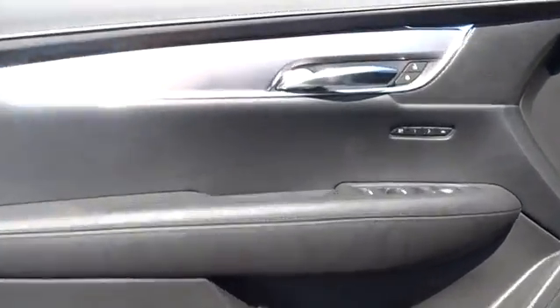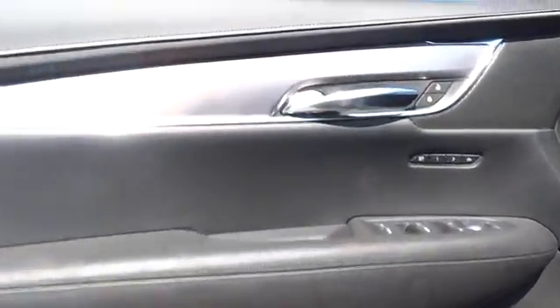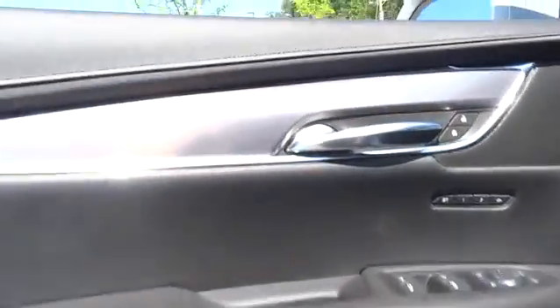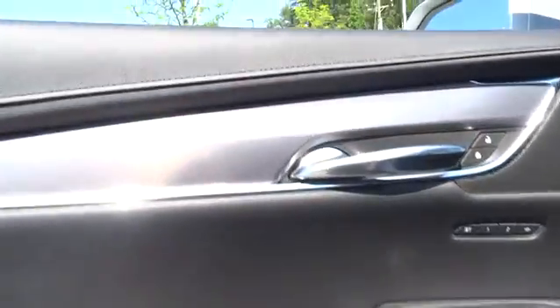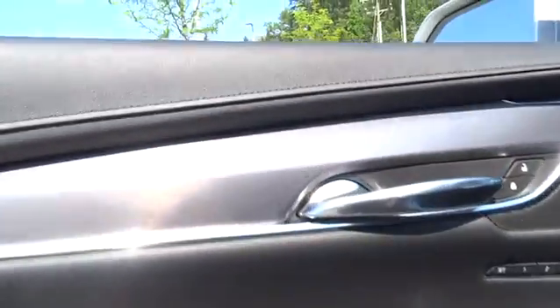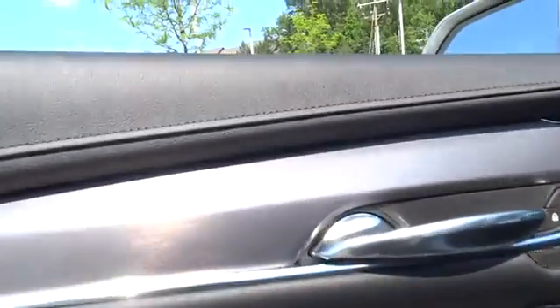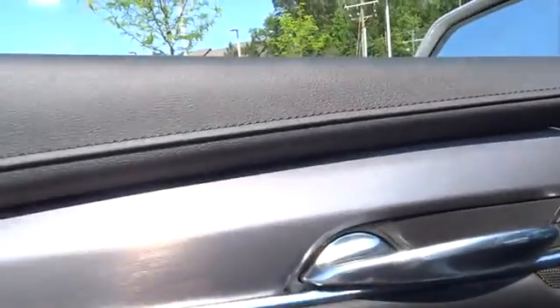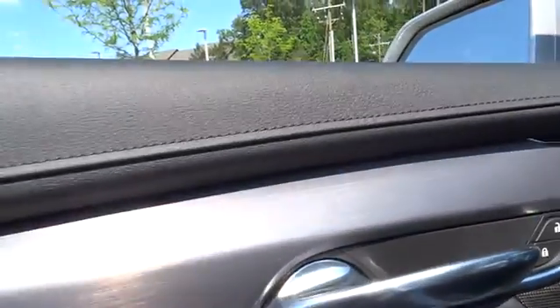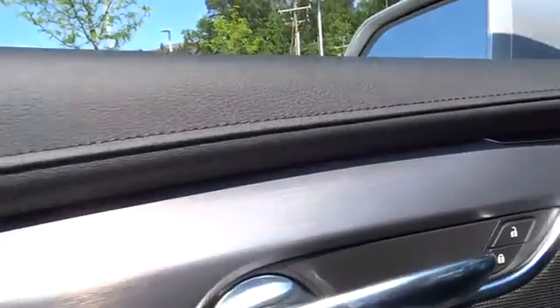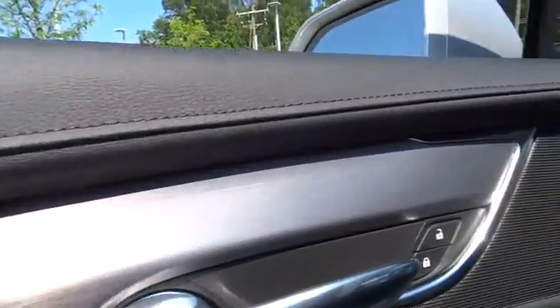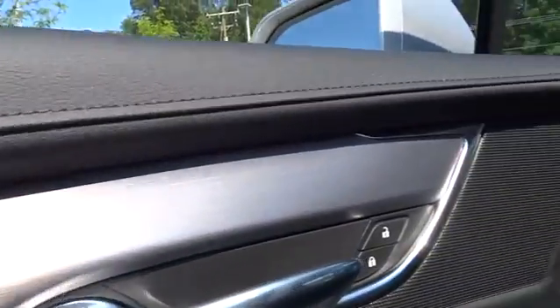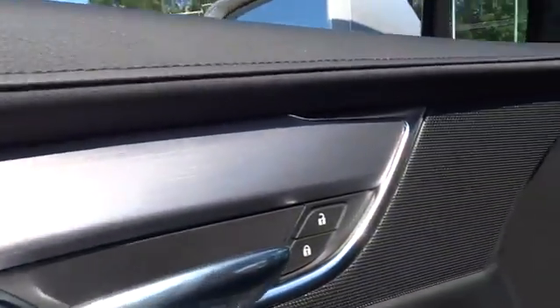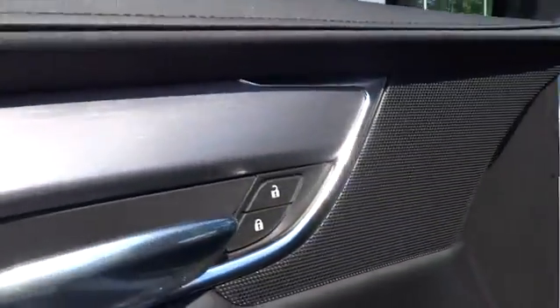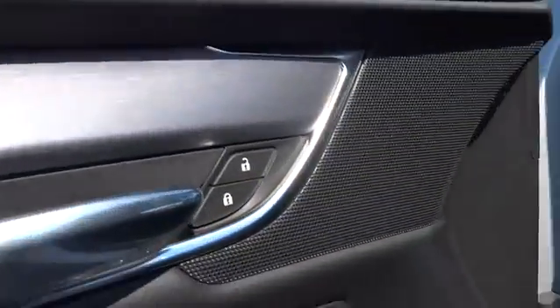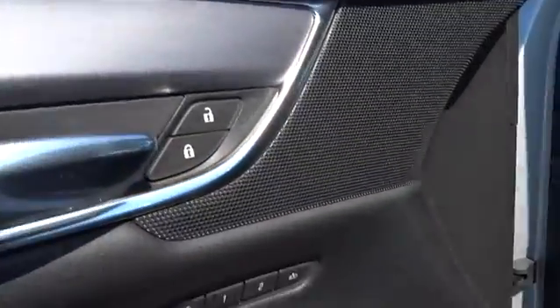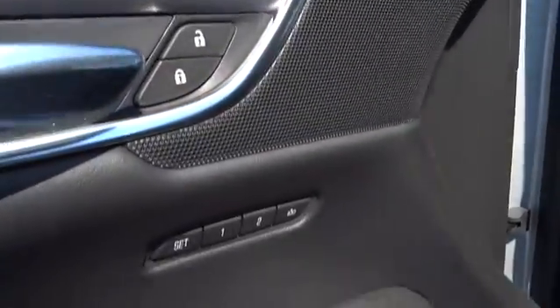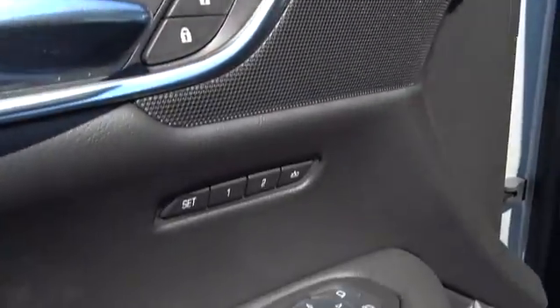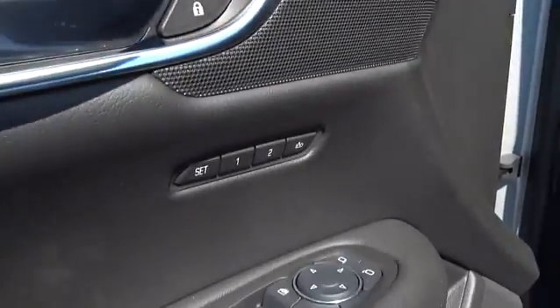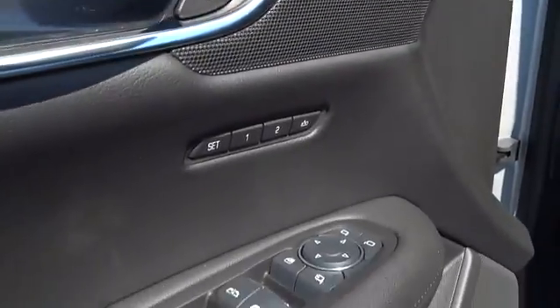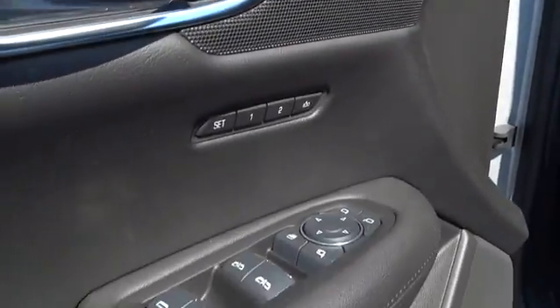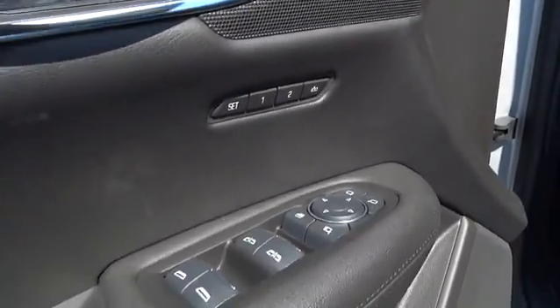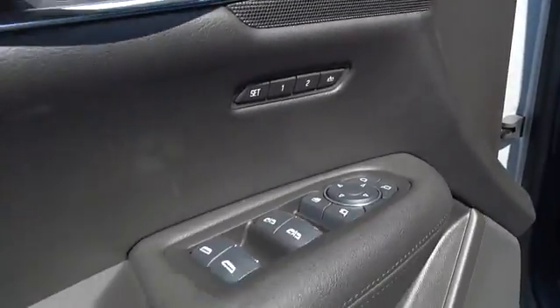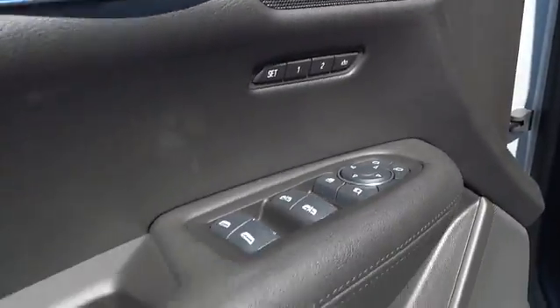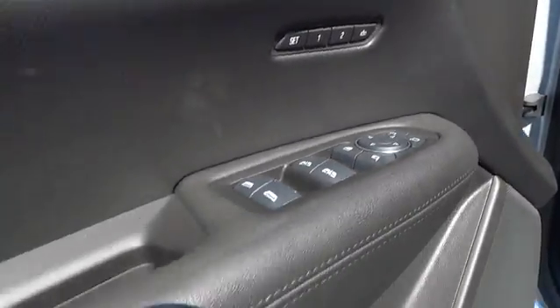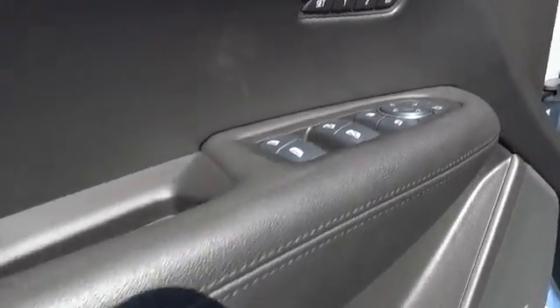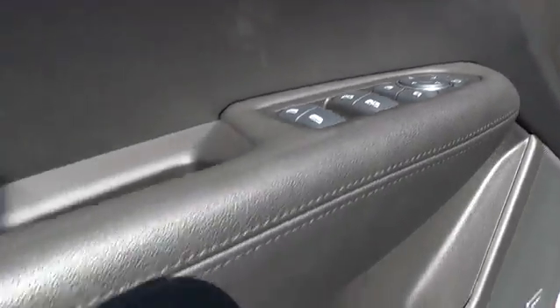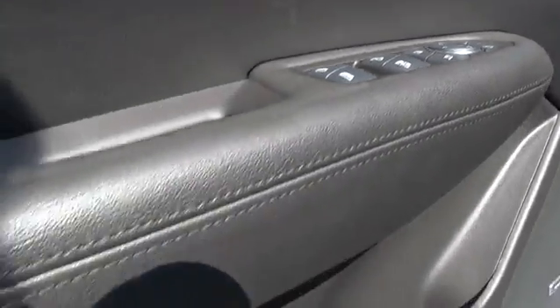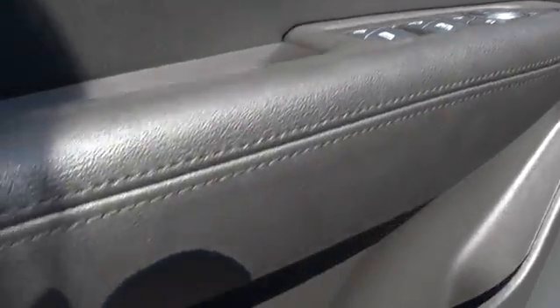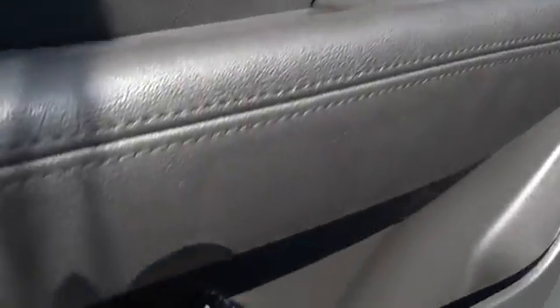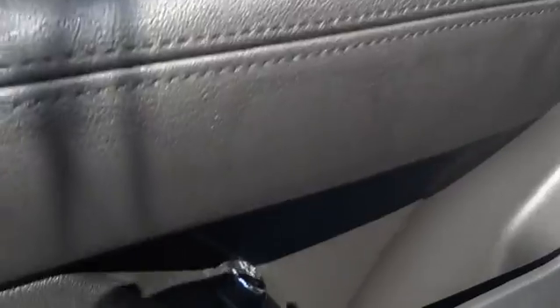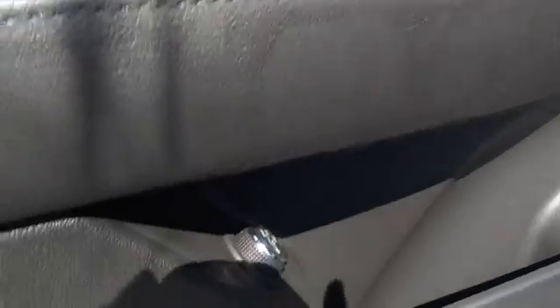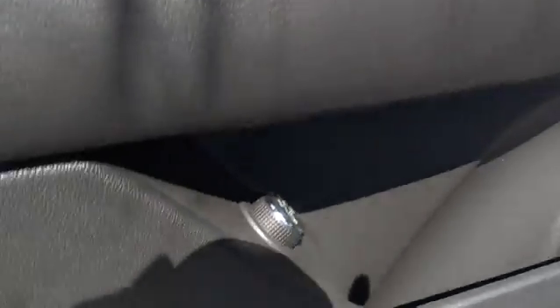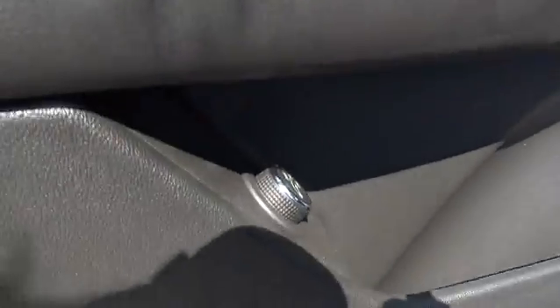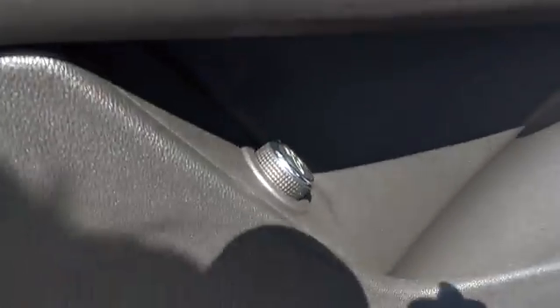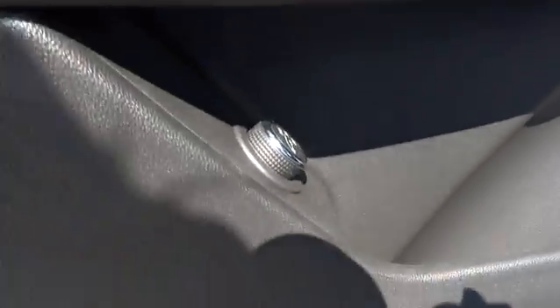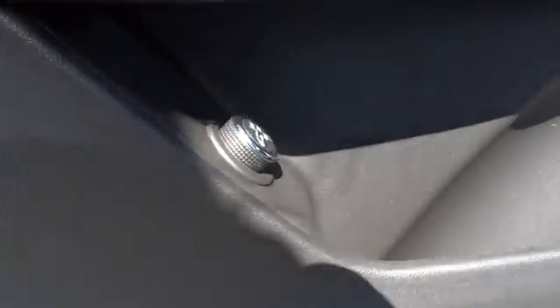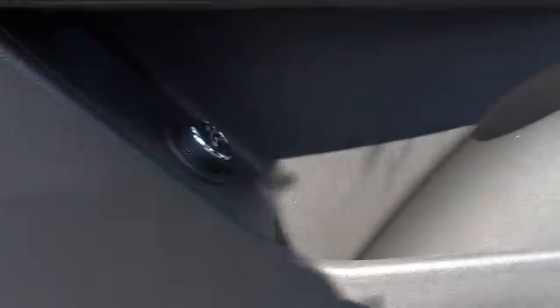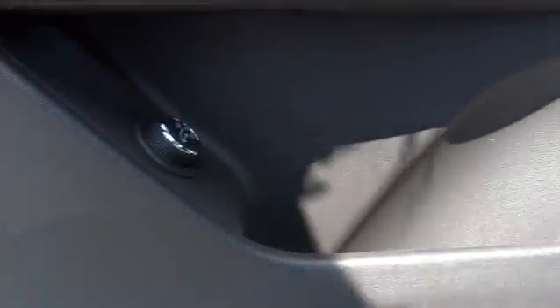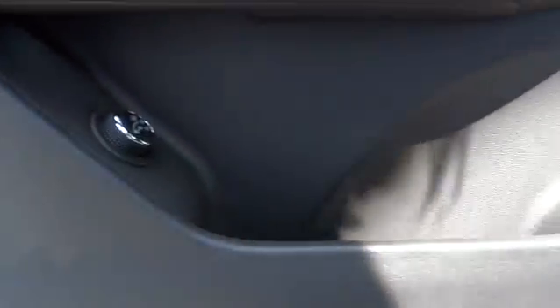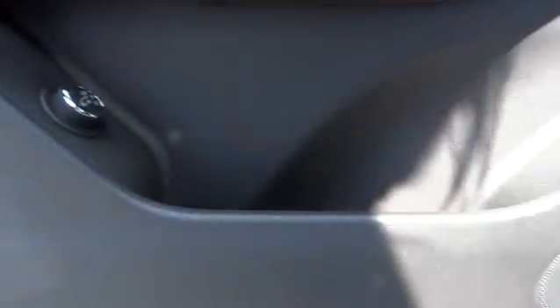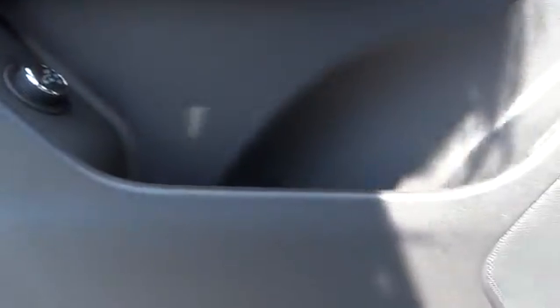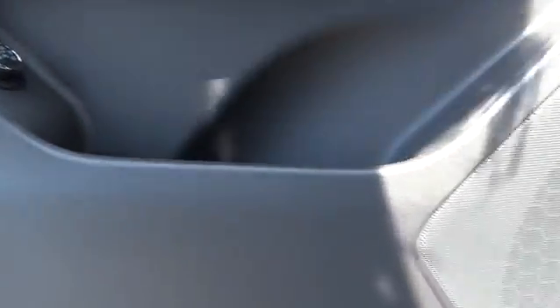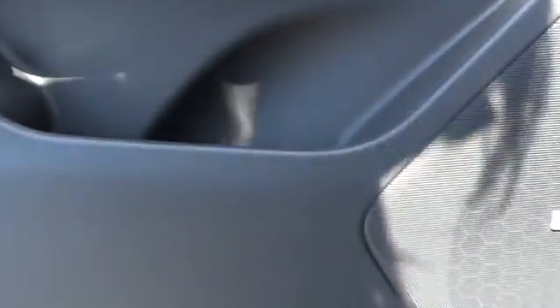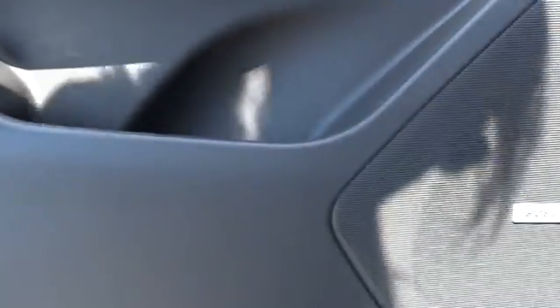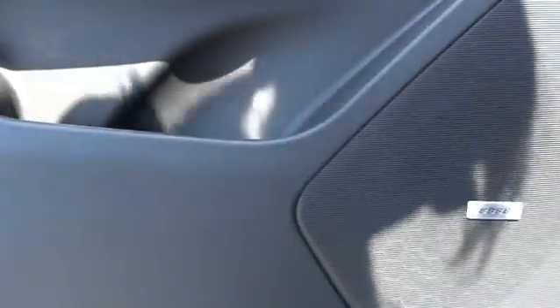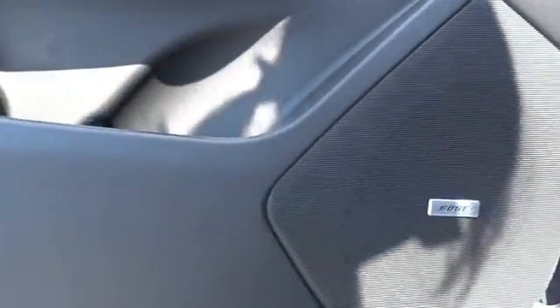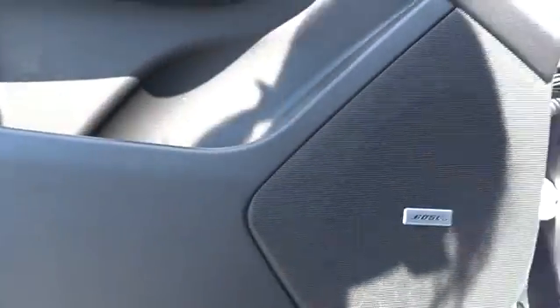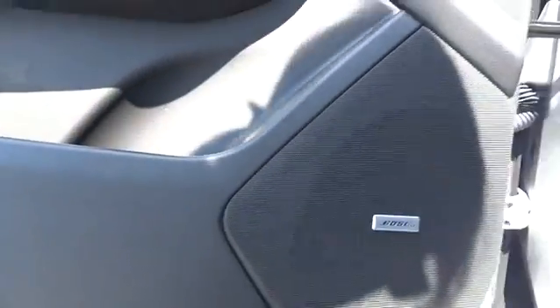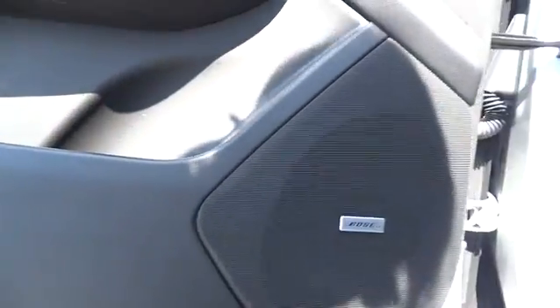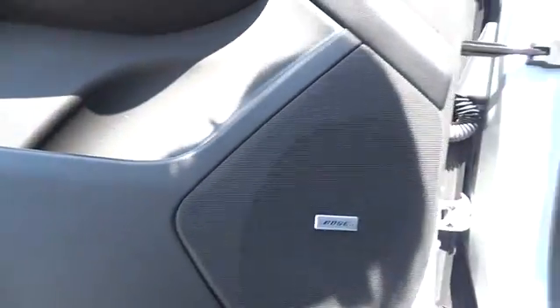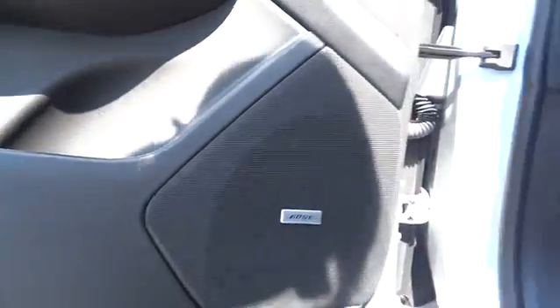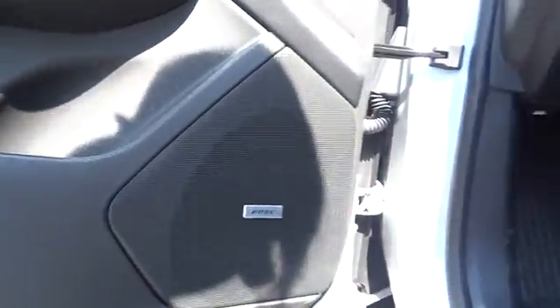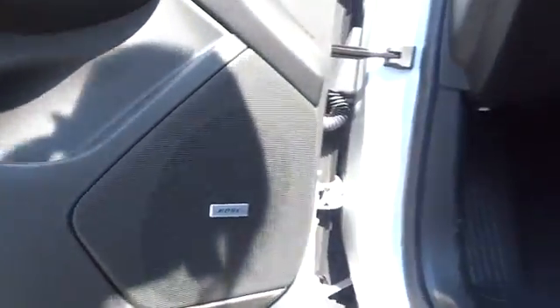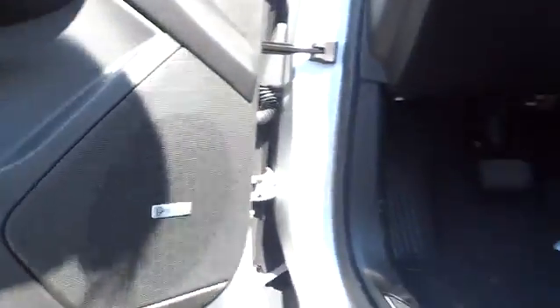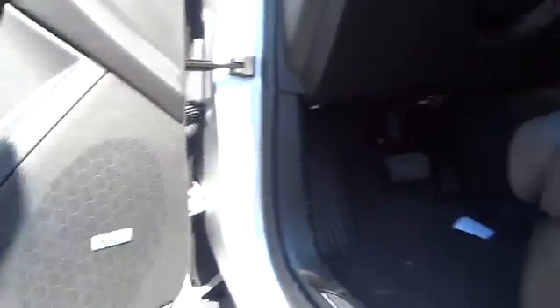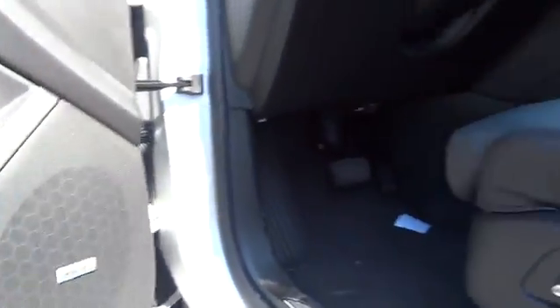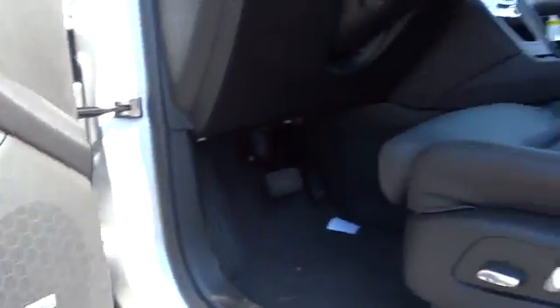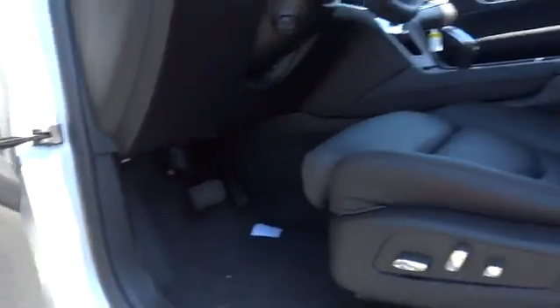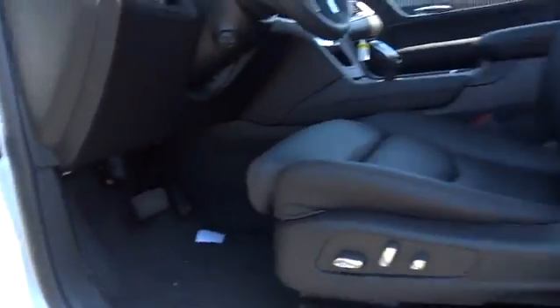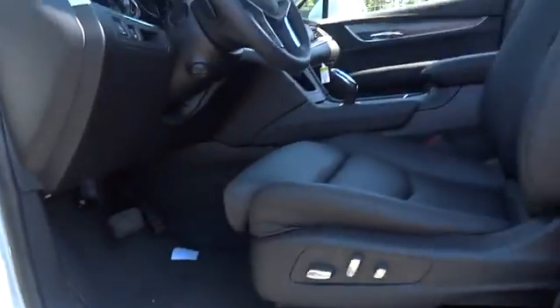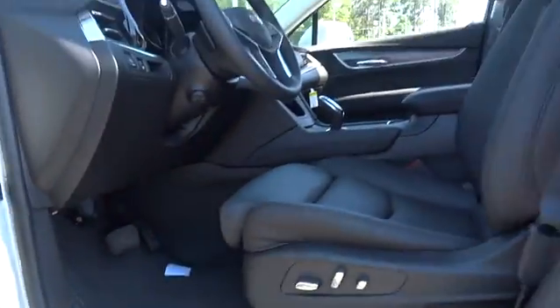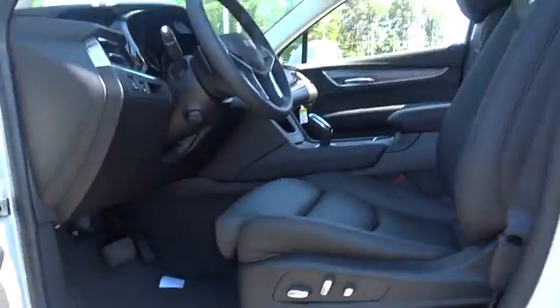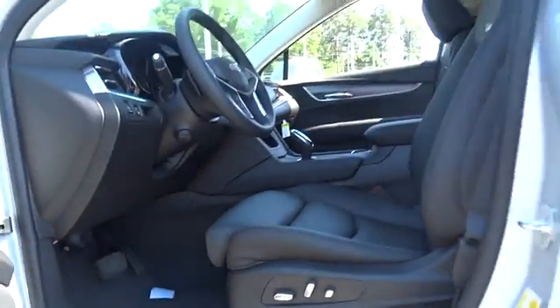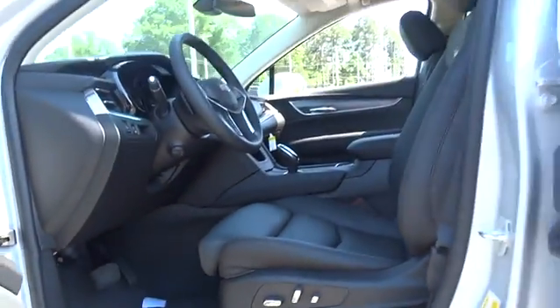Front floor mat, auto off headlights, universal garage door opener, front wheel drive, premium sound system, rear defrost.